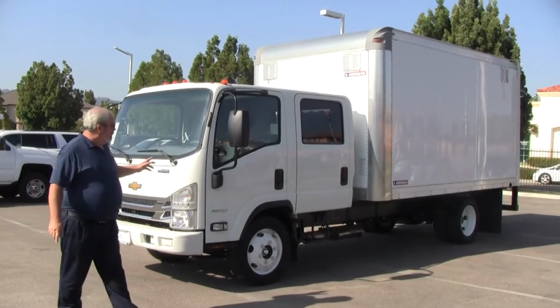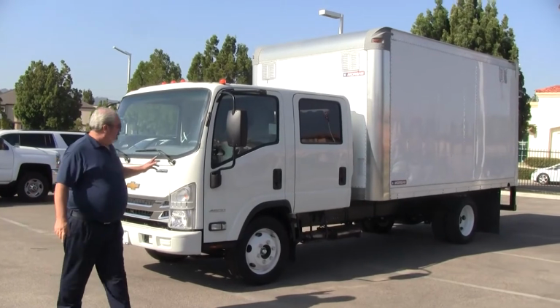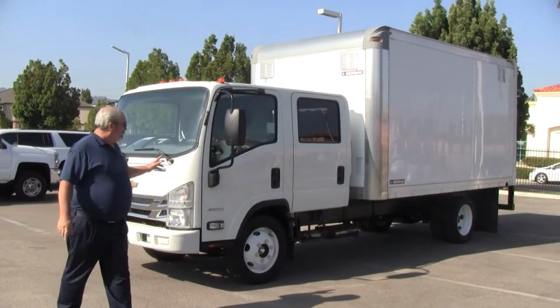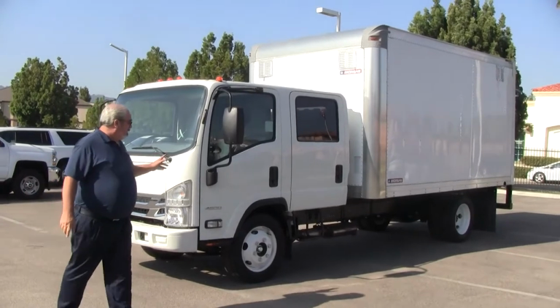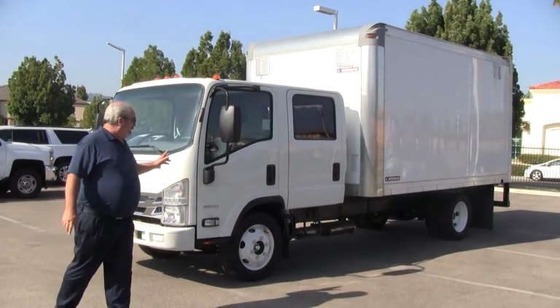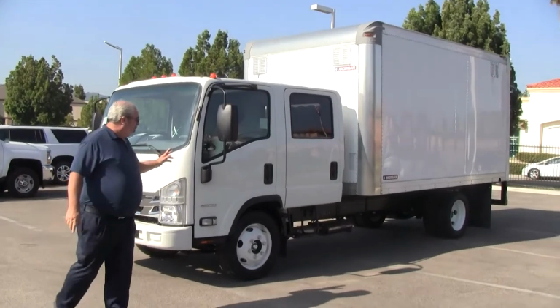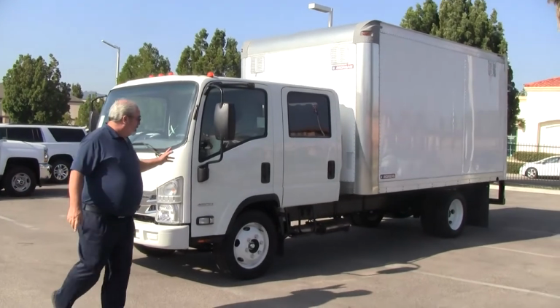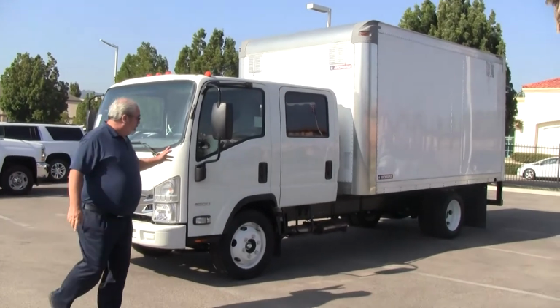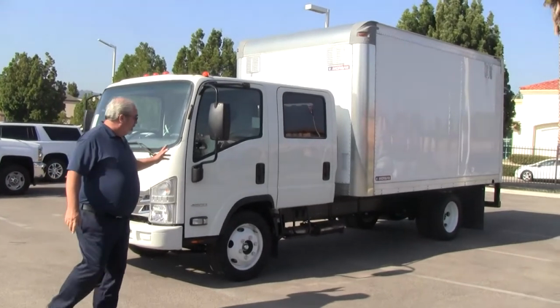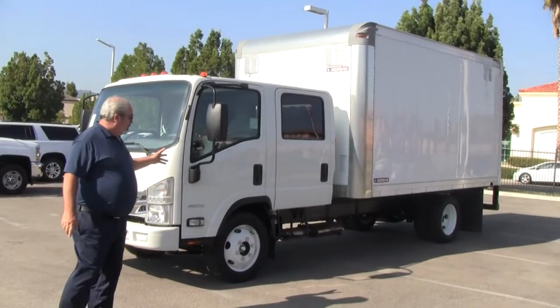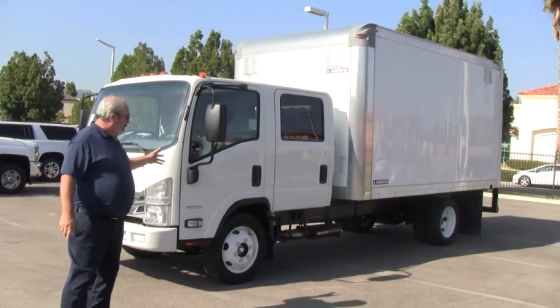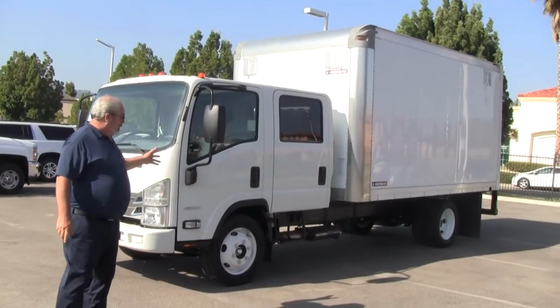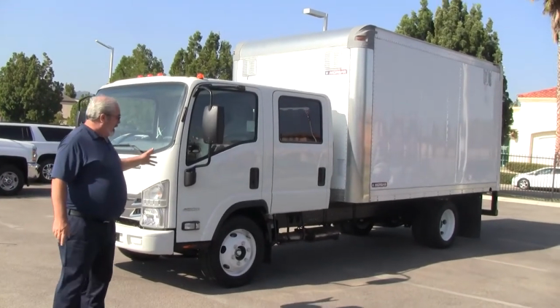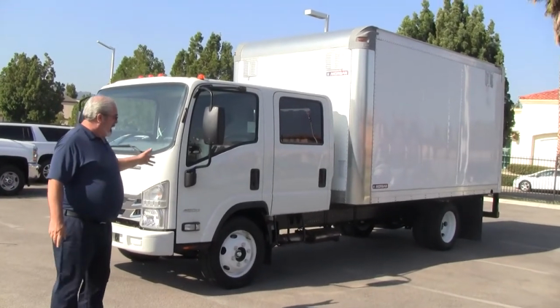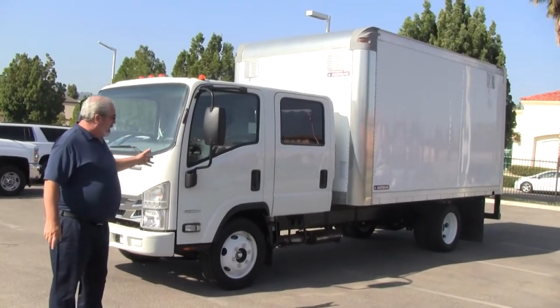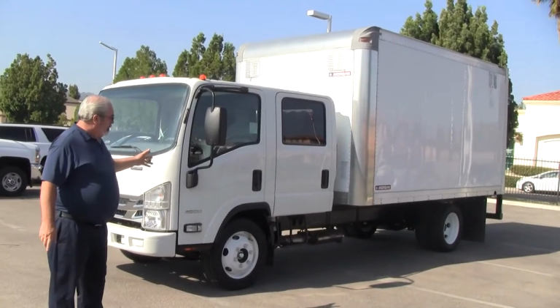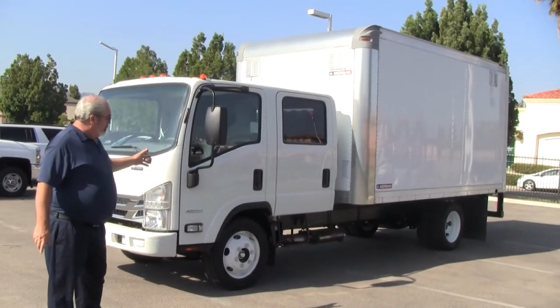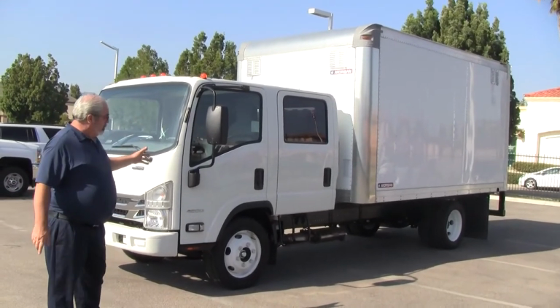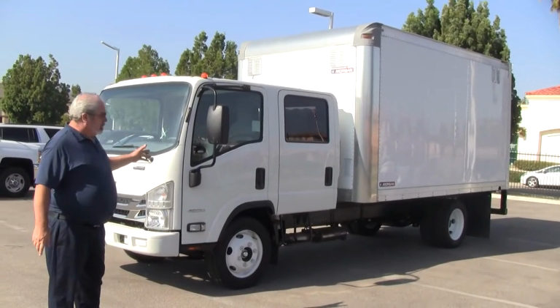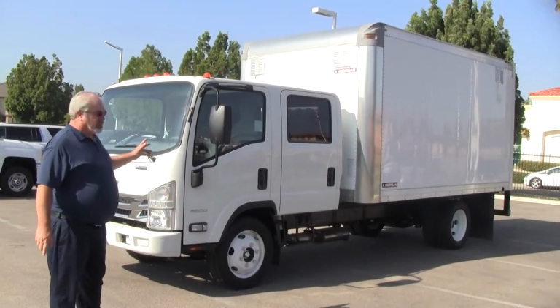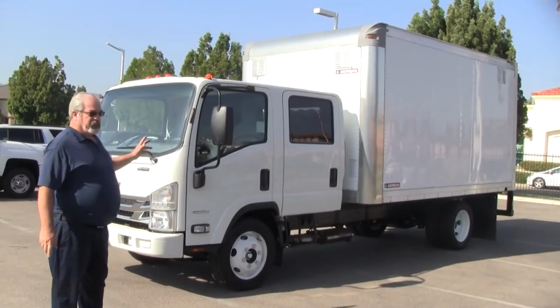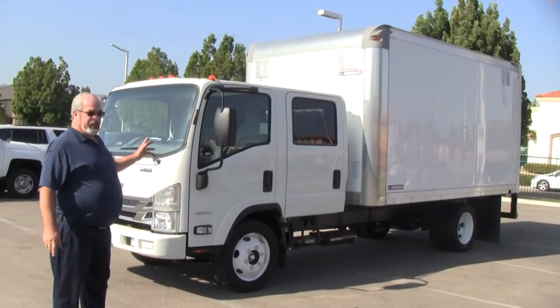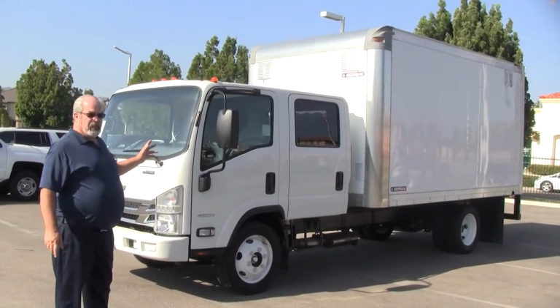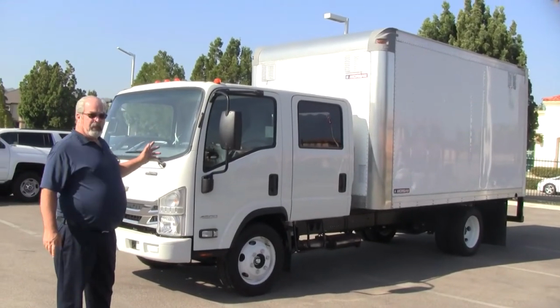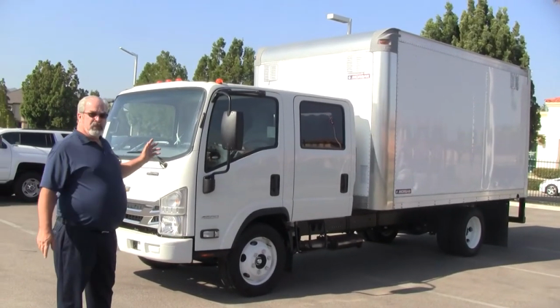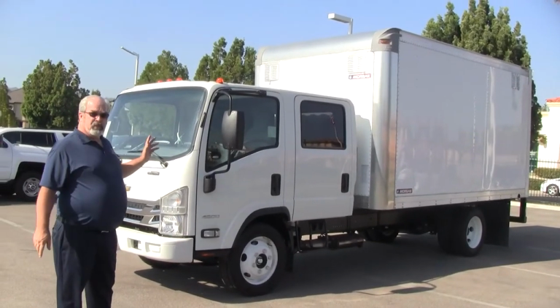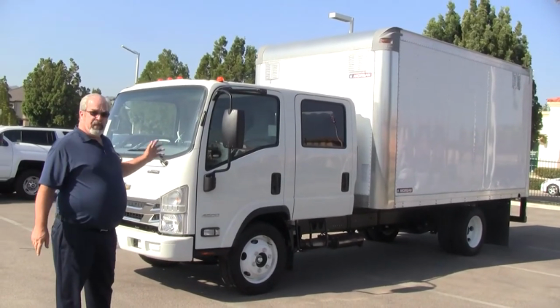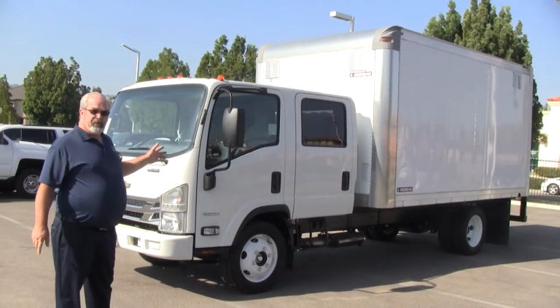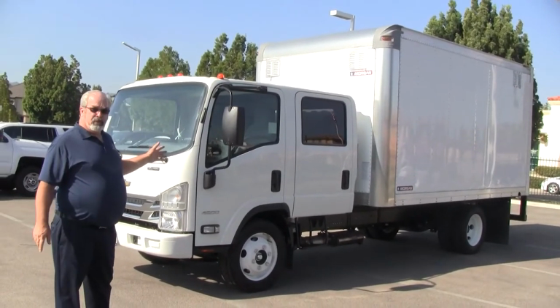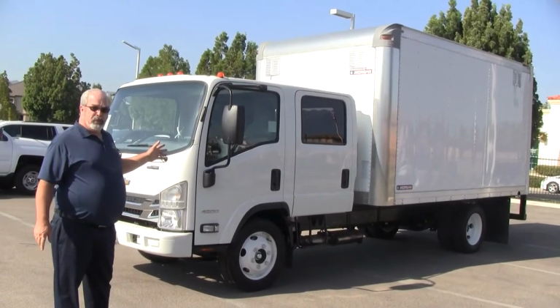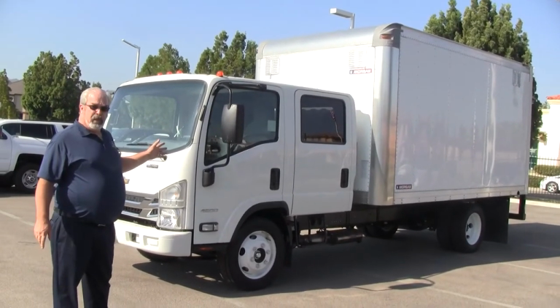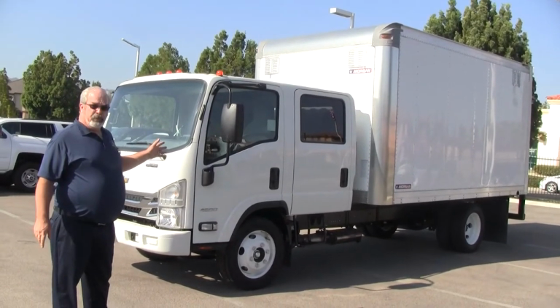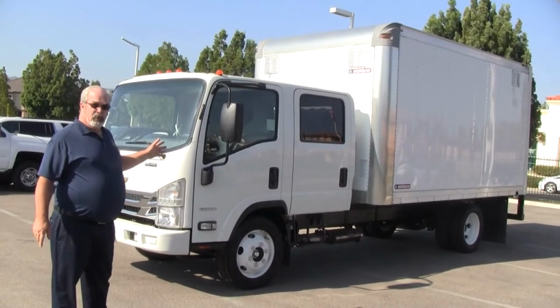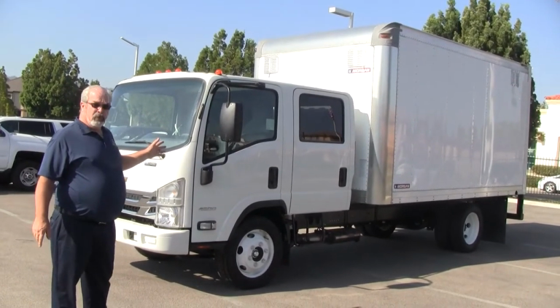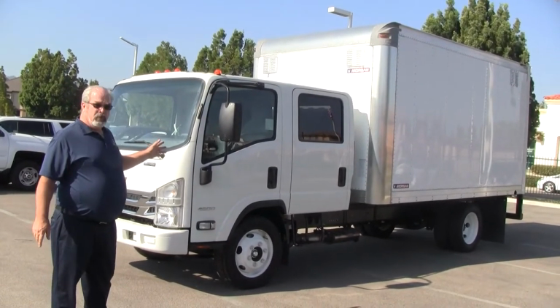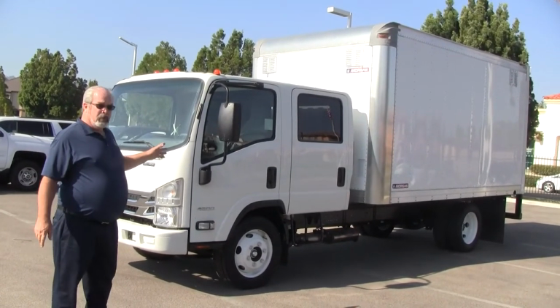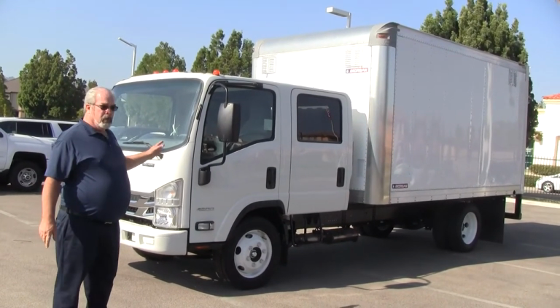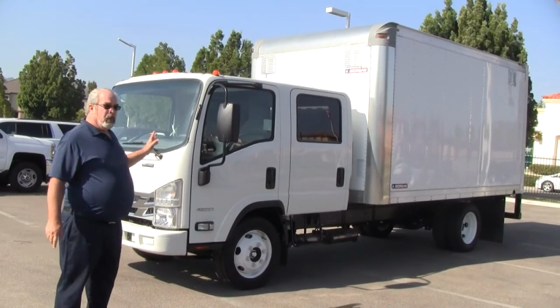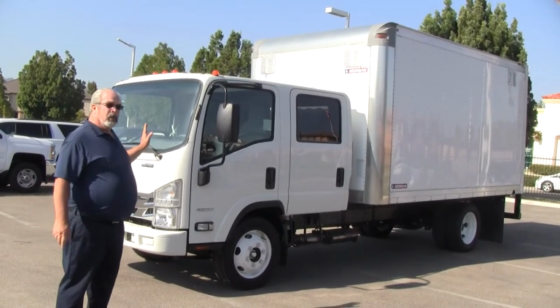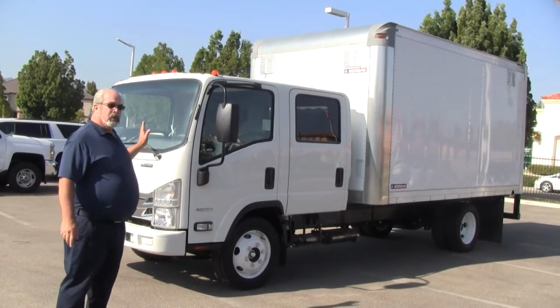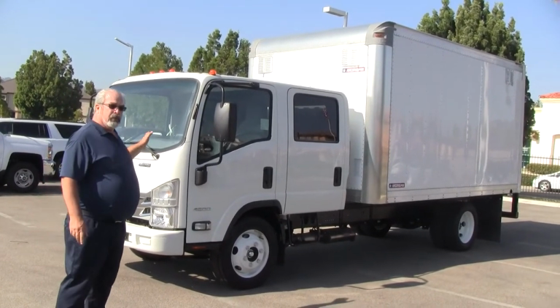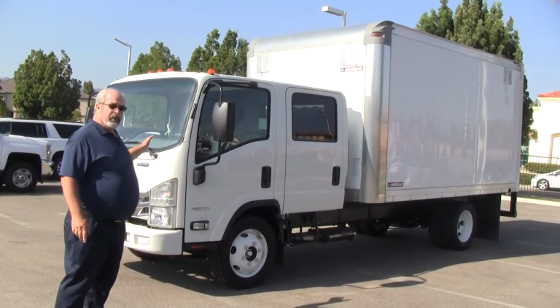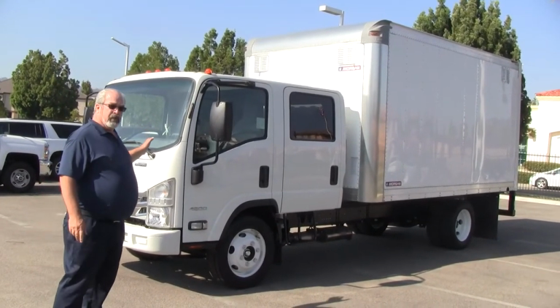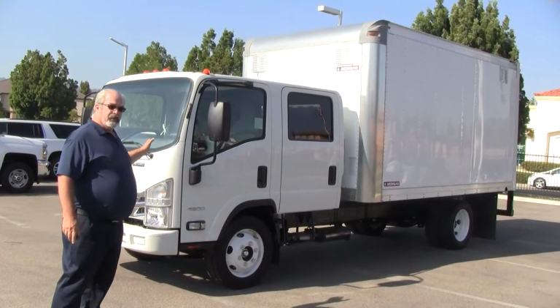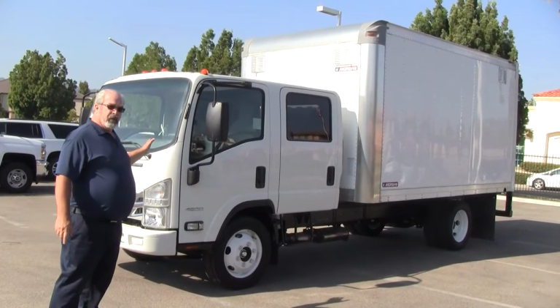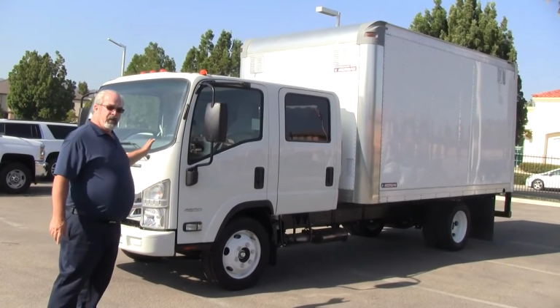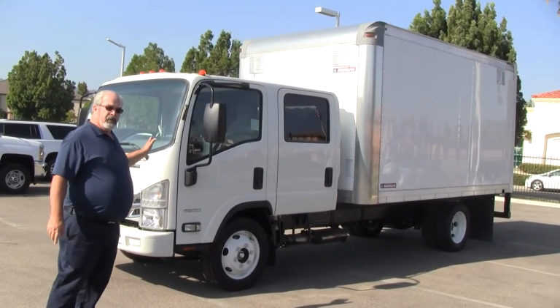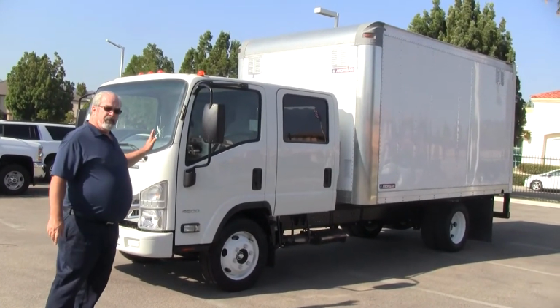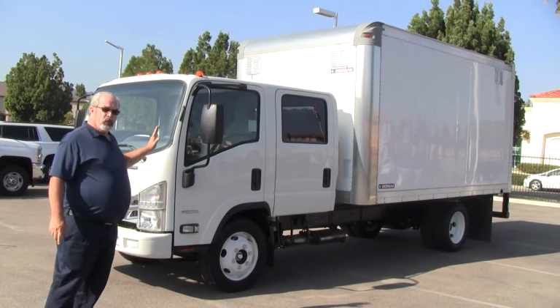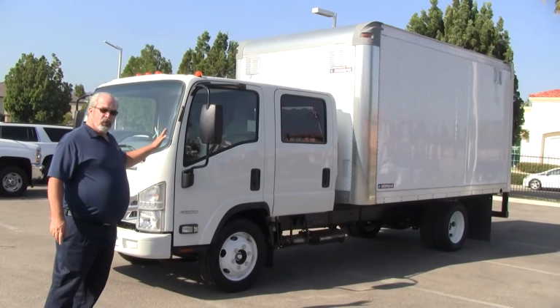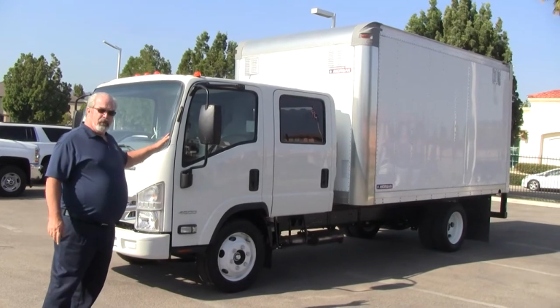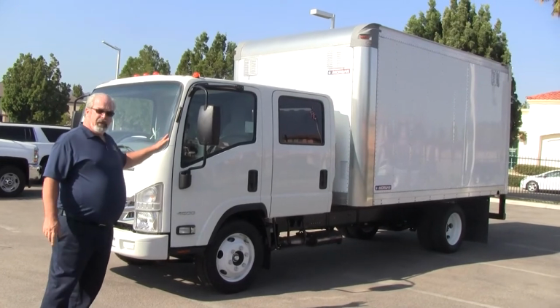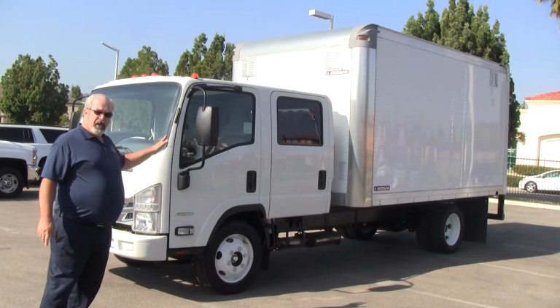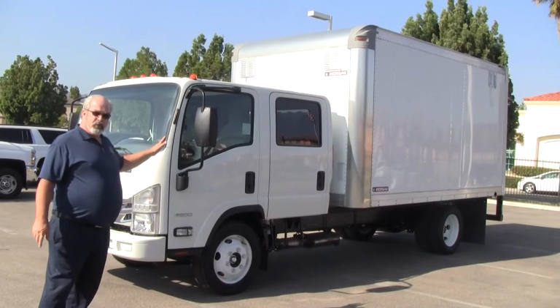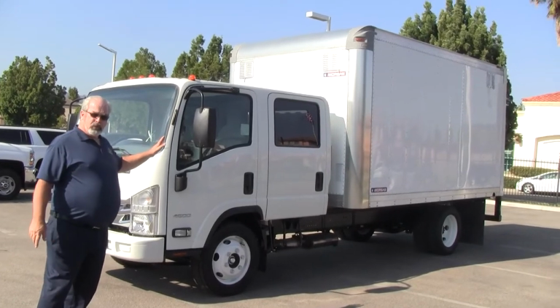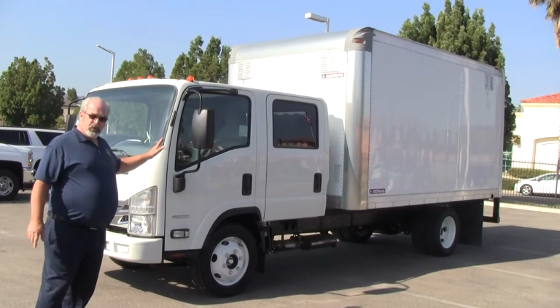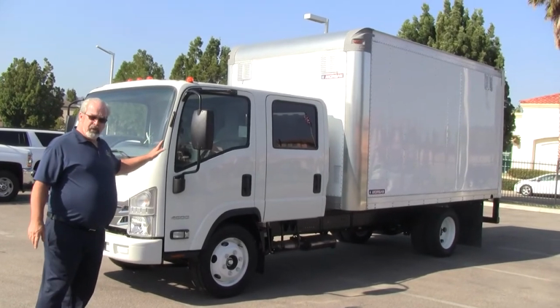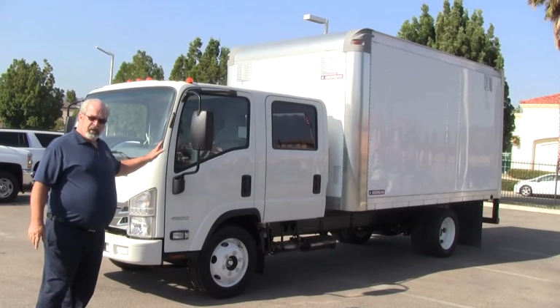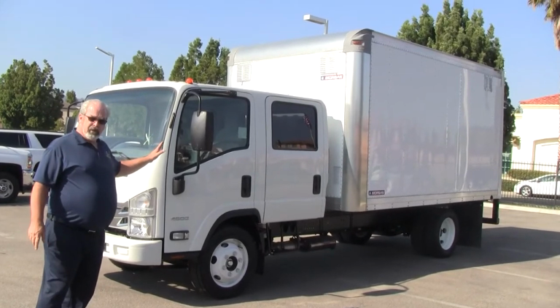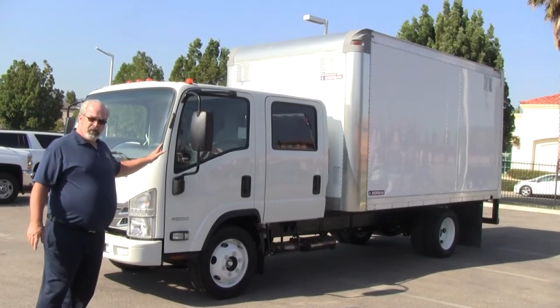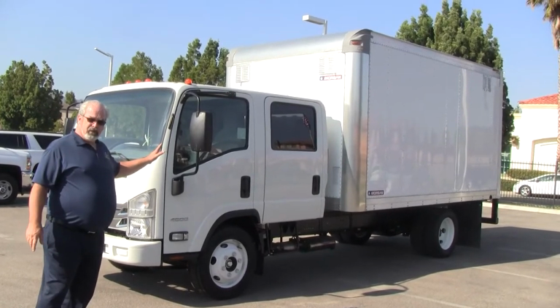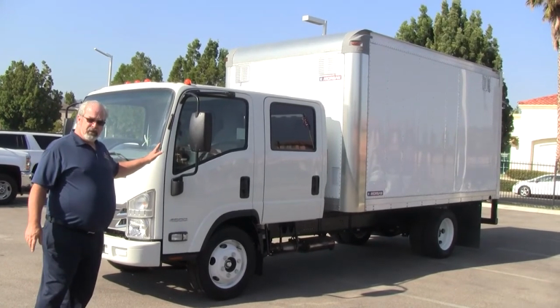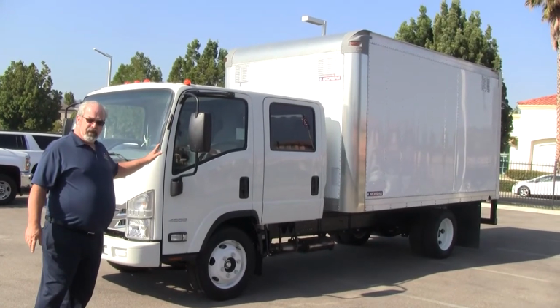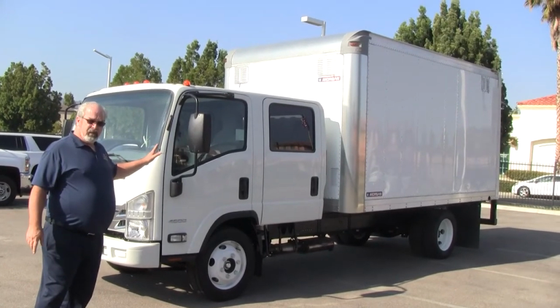This one happens to be the Crew Cab, seating up to seven people — three in the front, four in the back. We'll show you that here in a second.